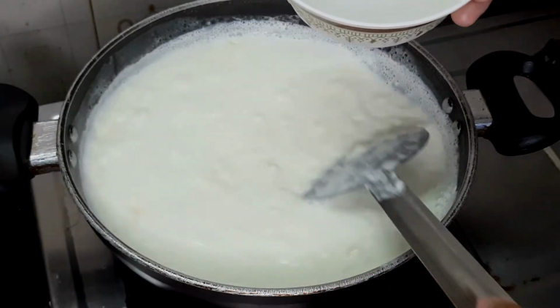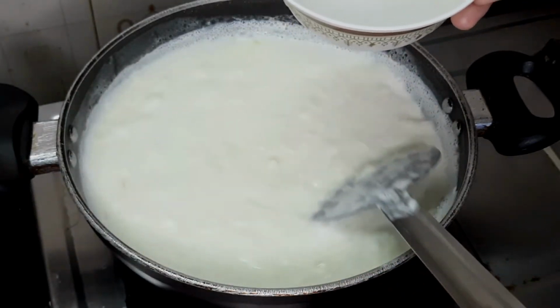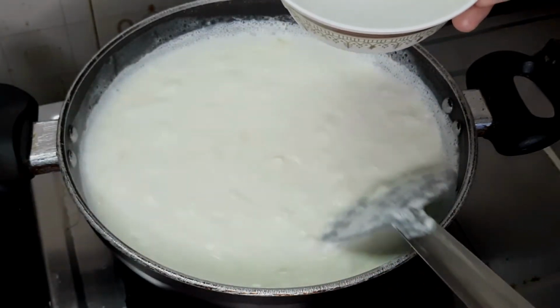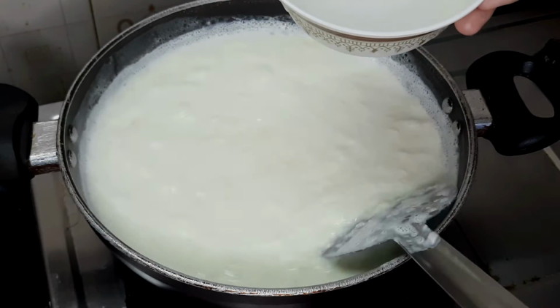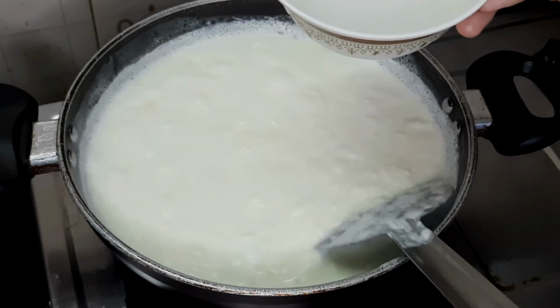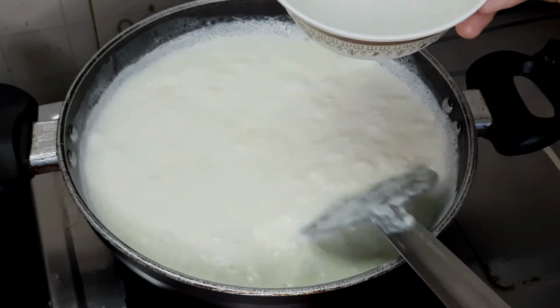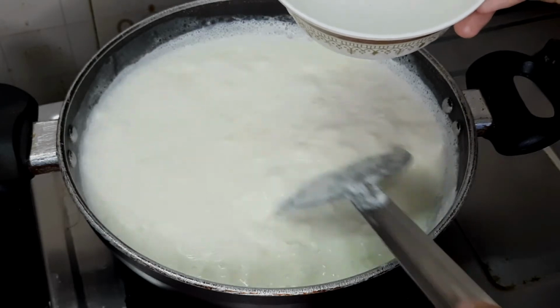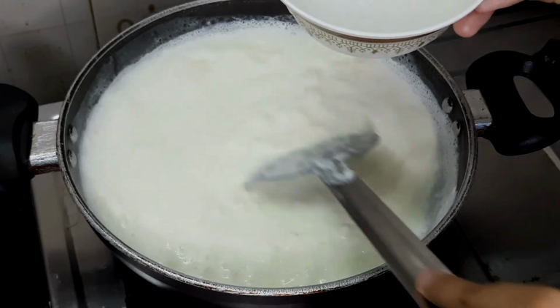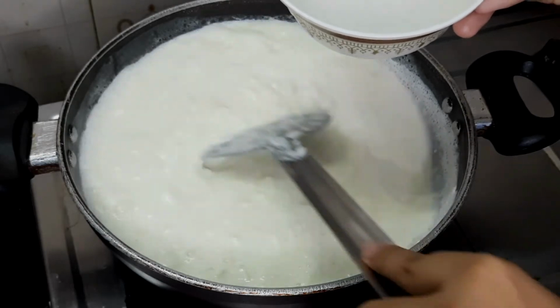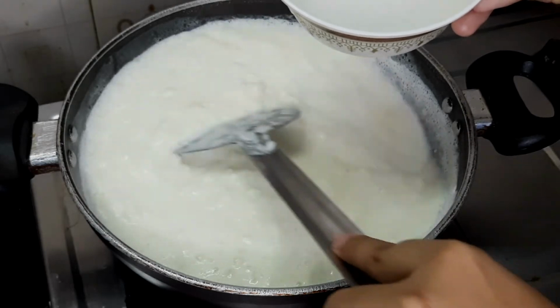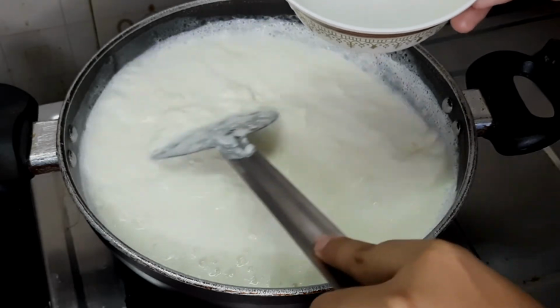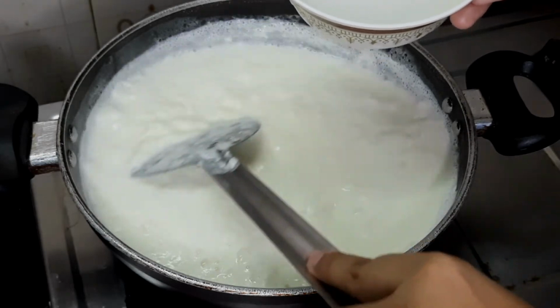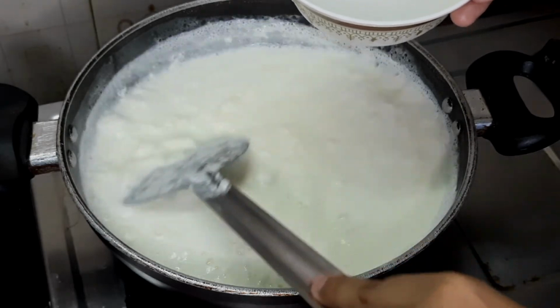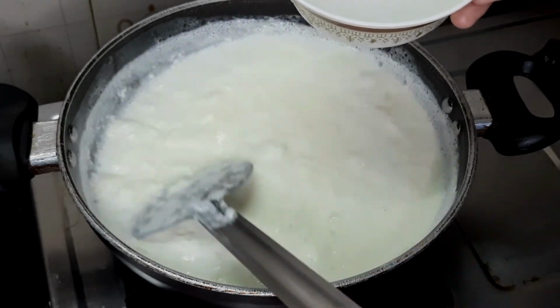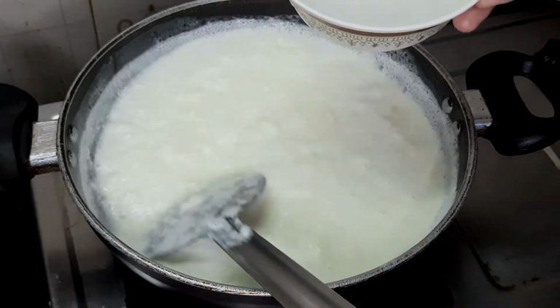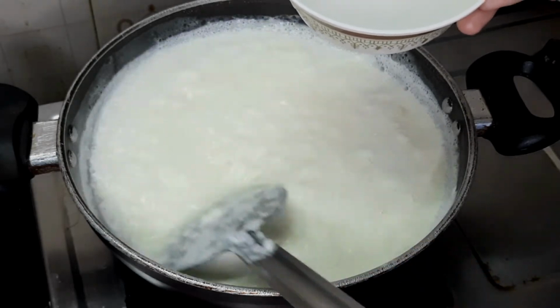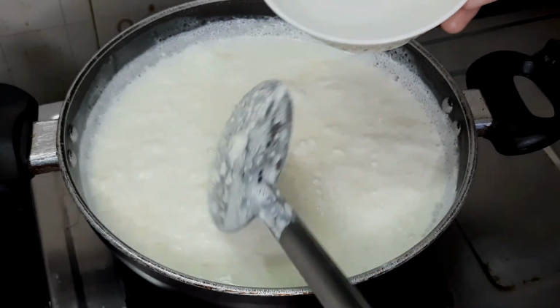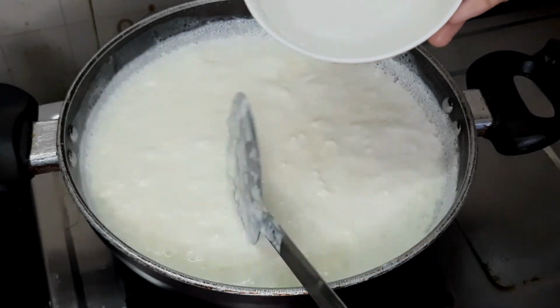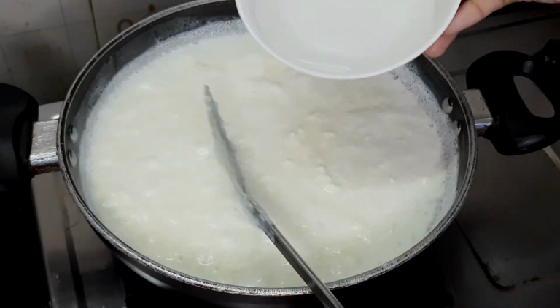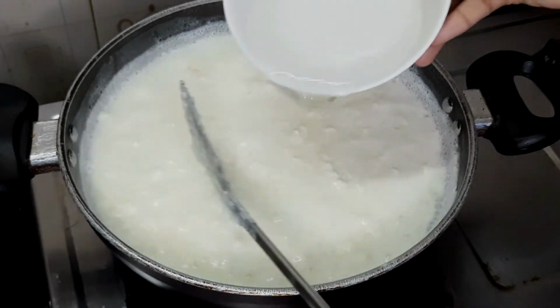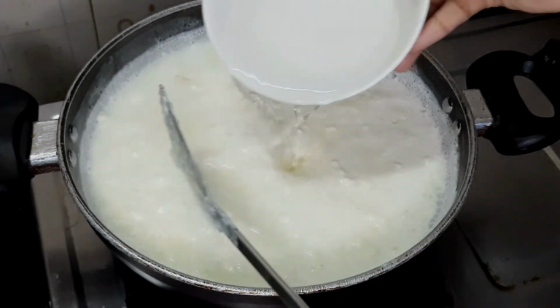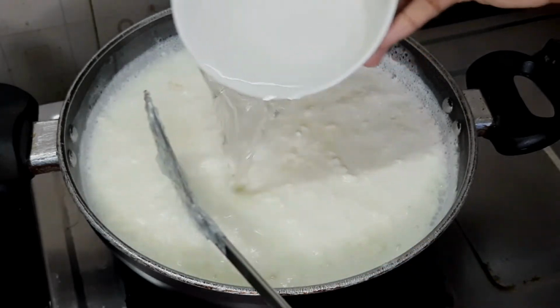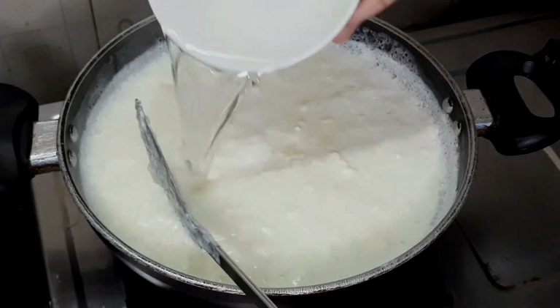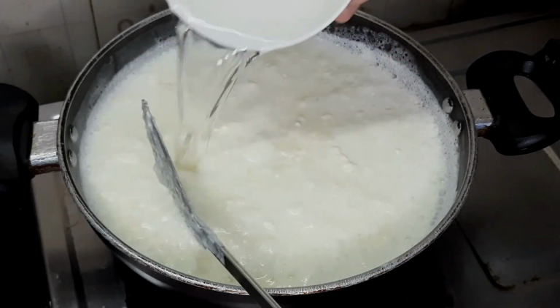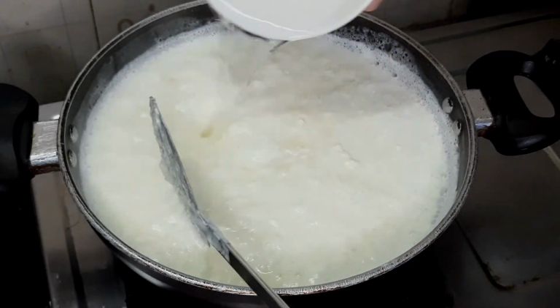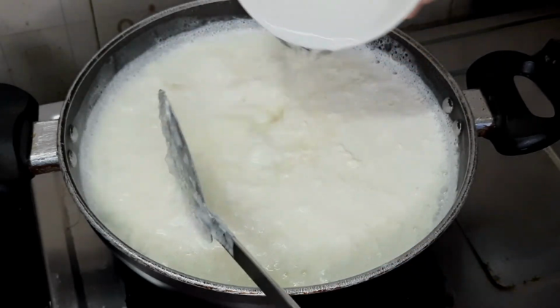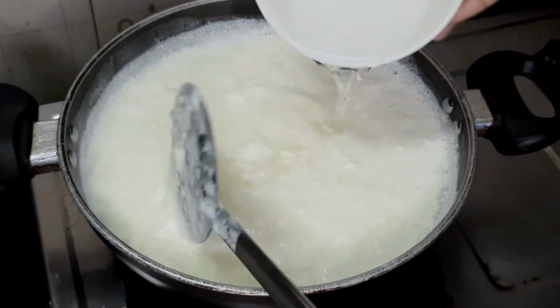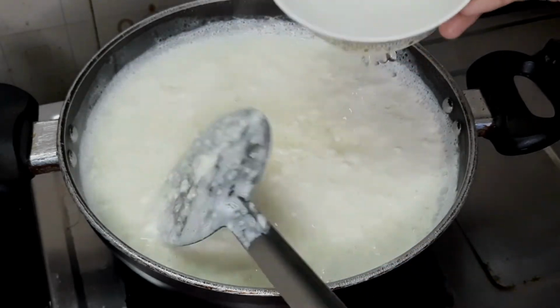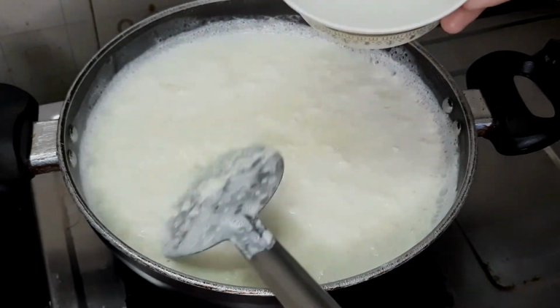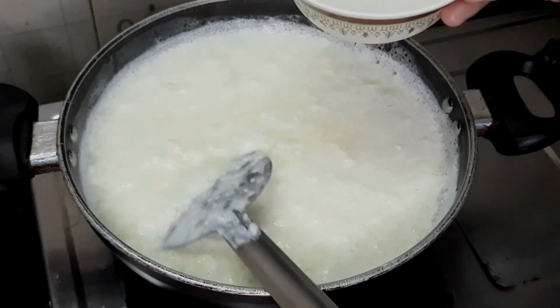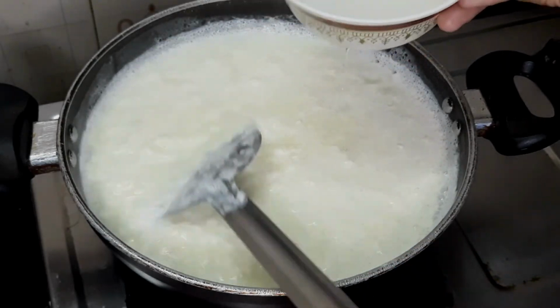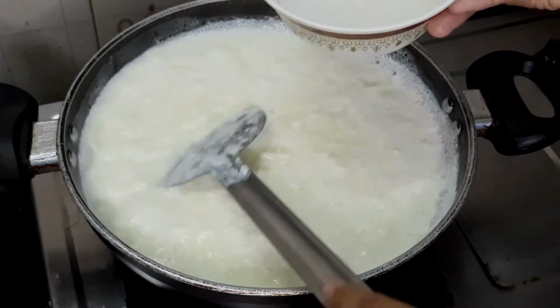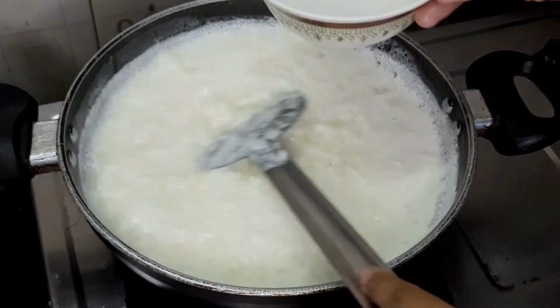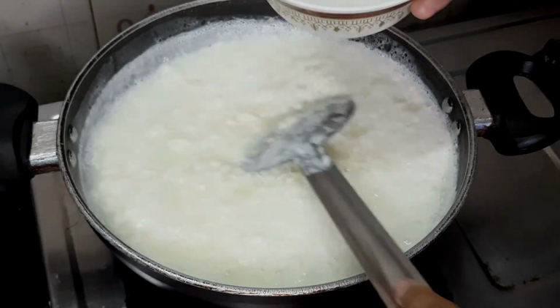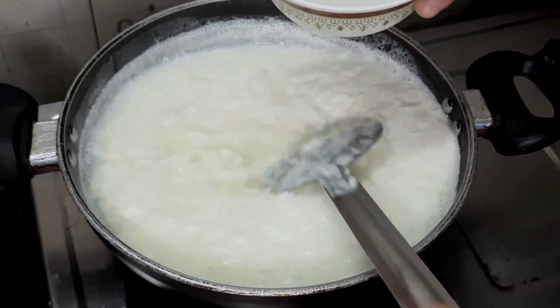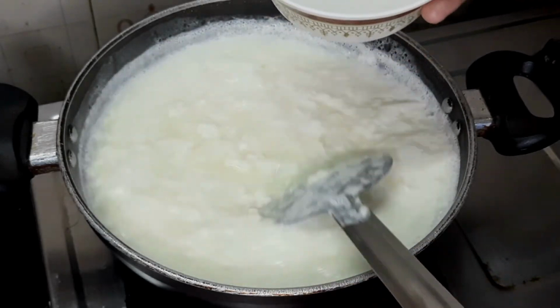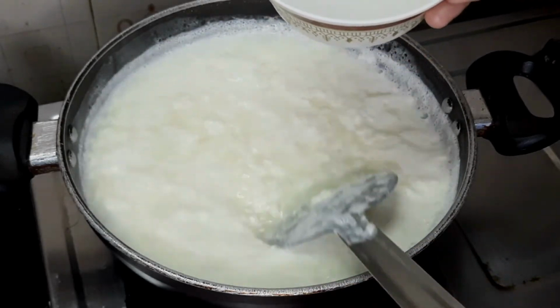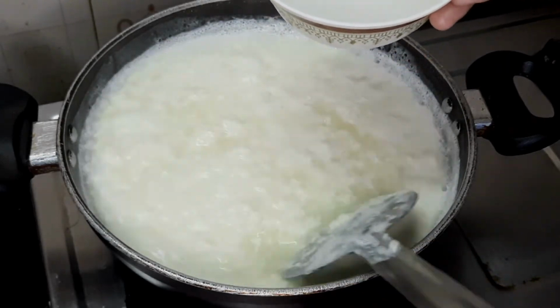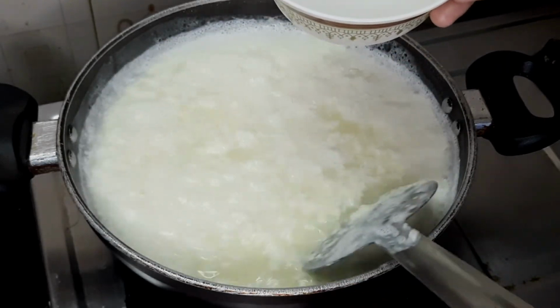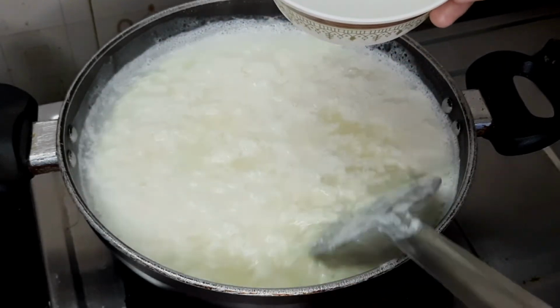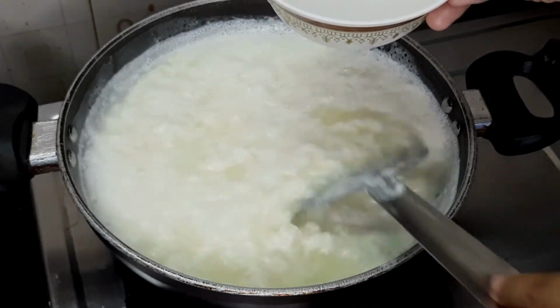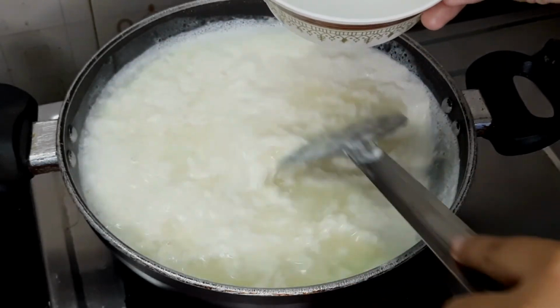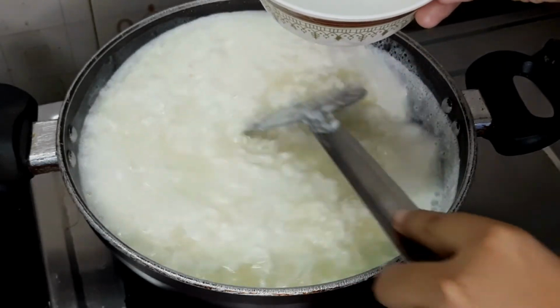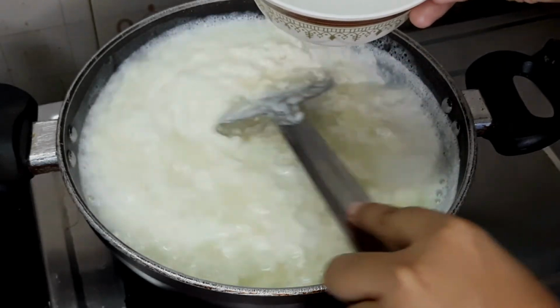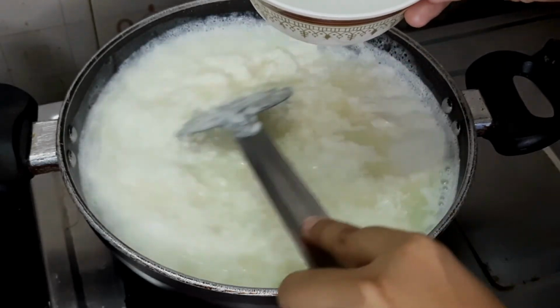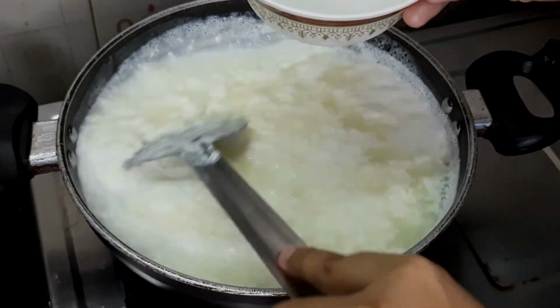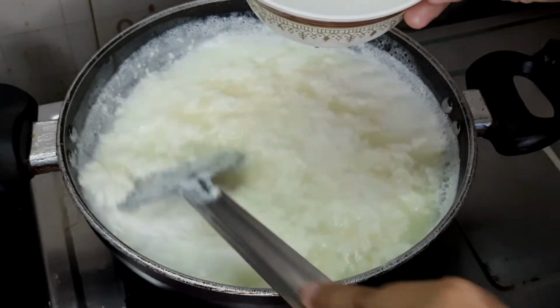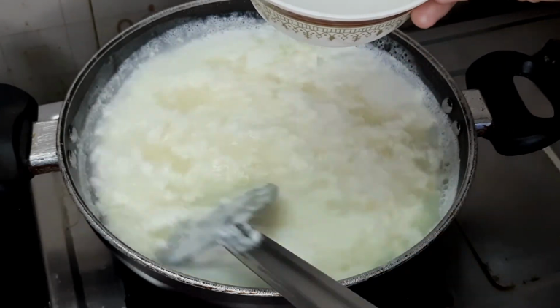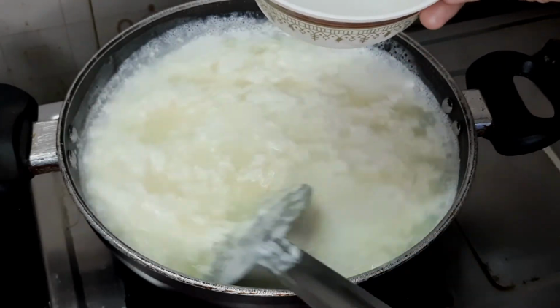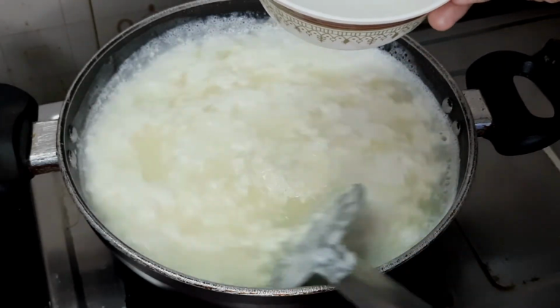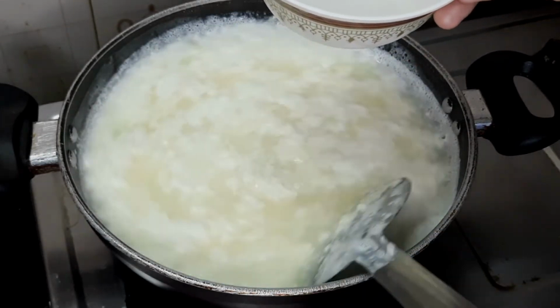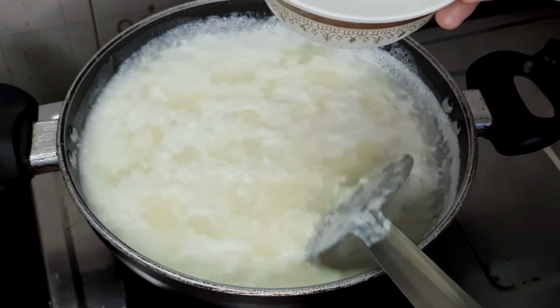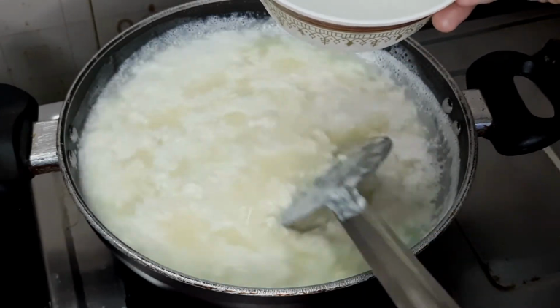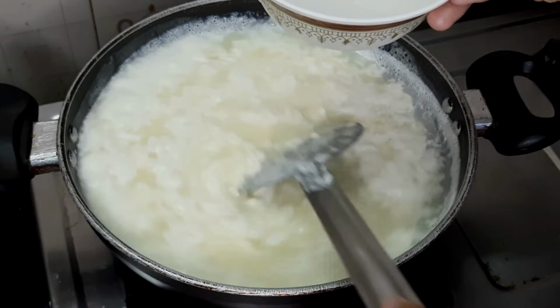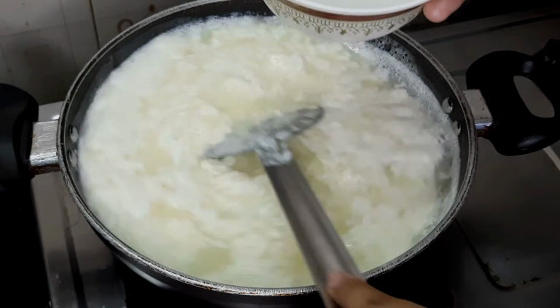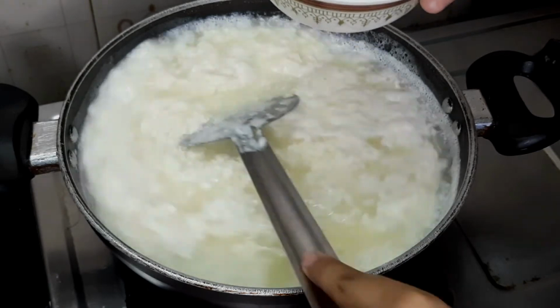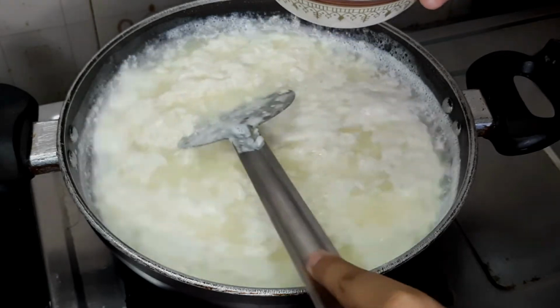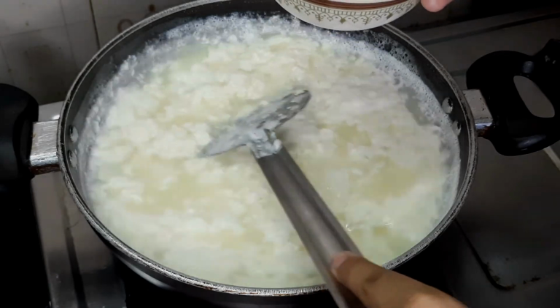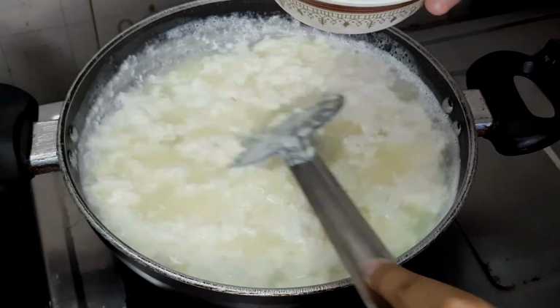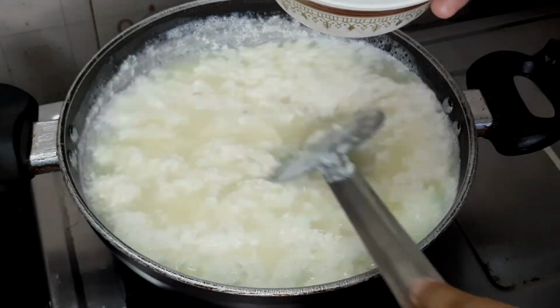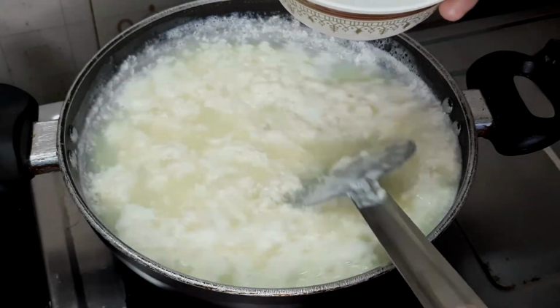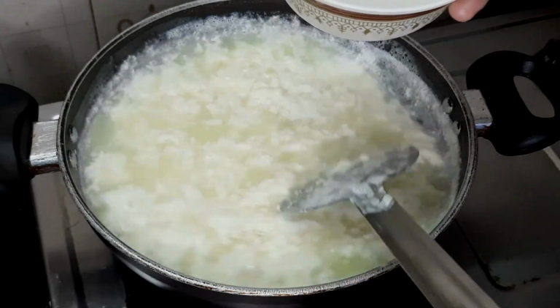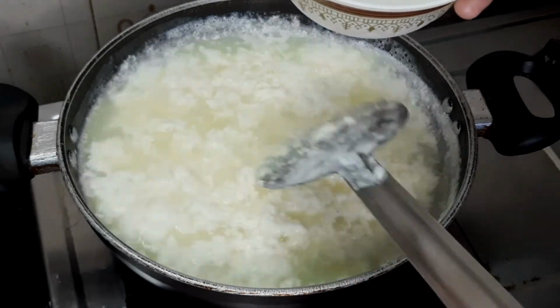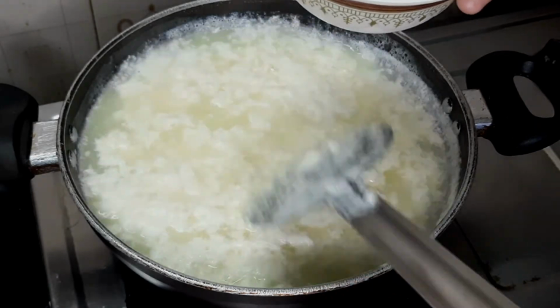Let's do it slowly and slowly. Let's do it in a batch. We will know how to use the palm.